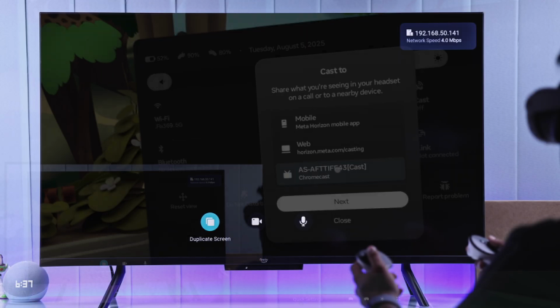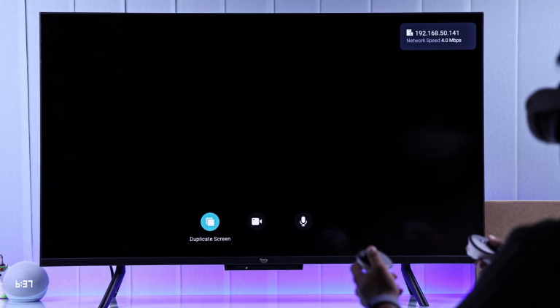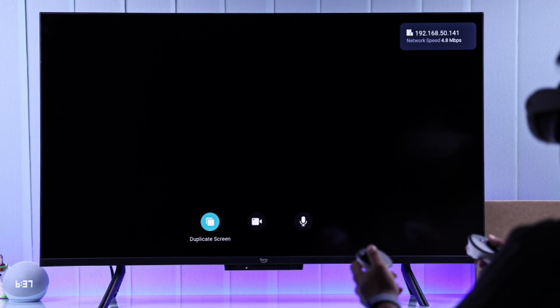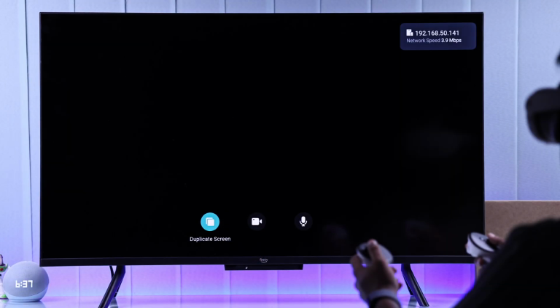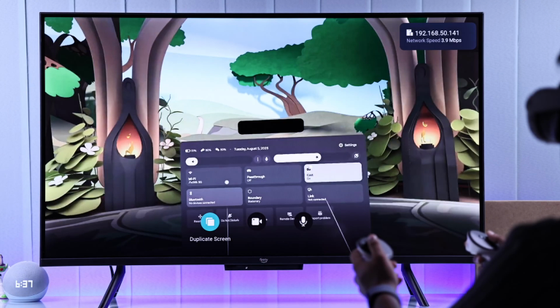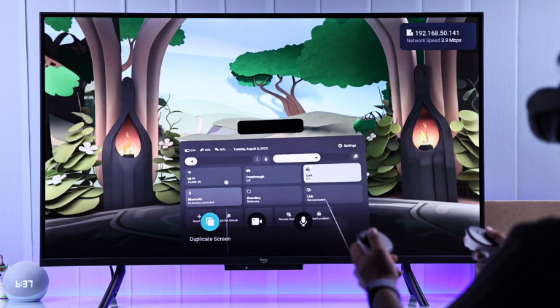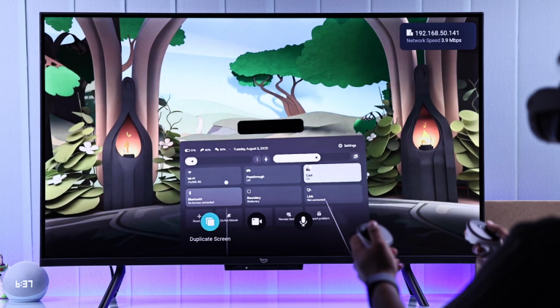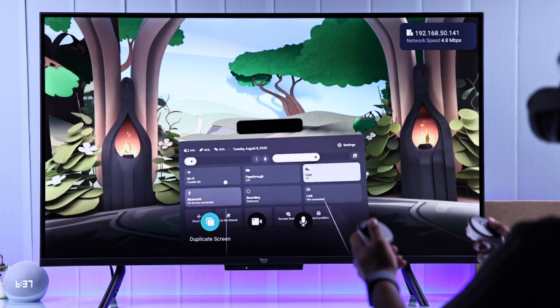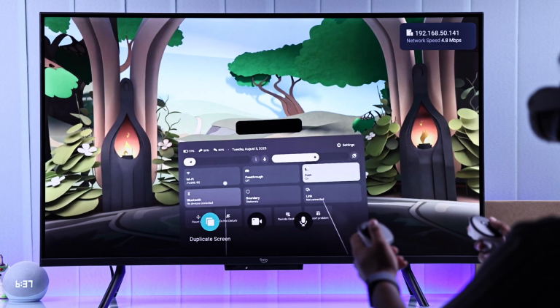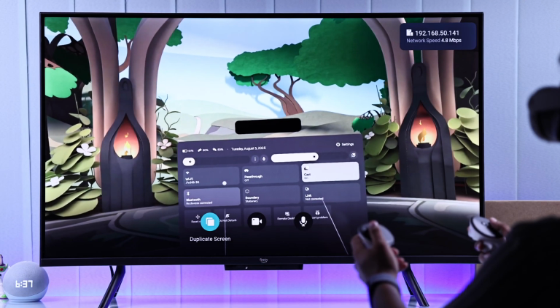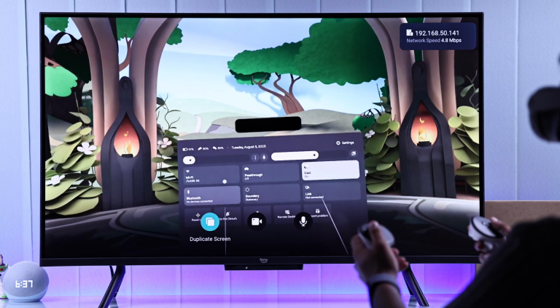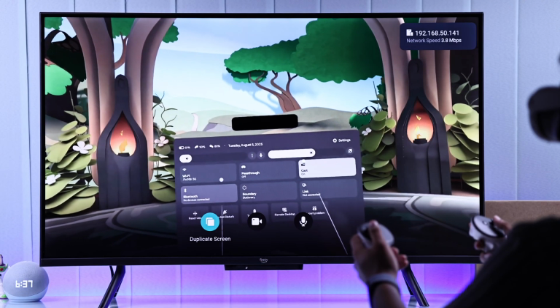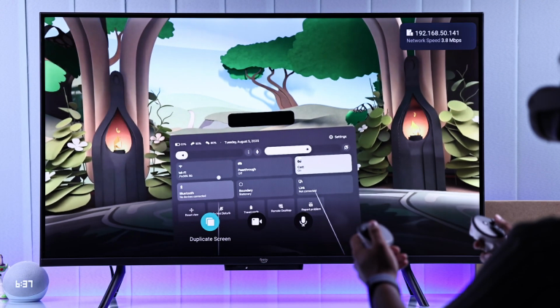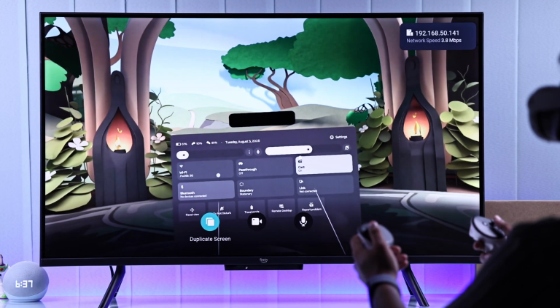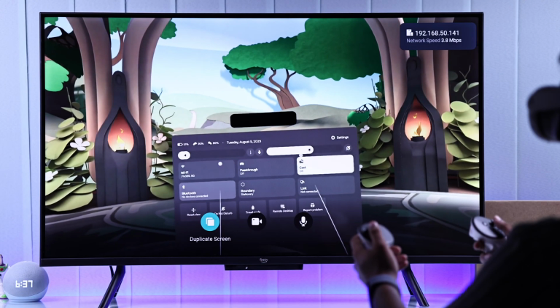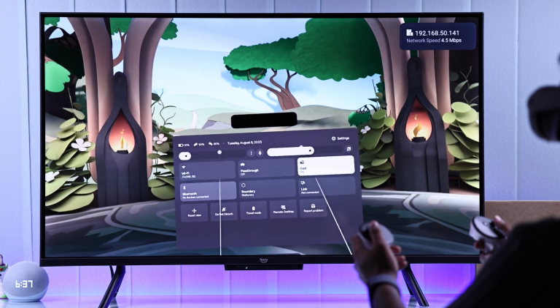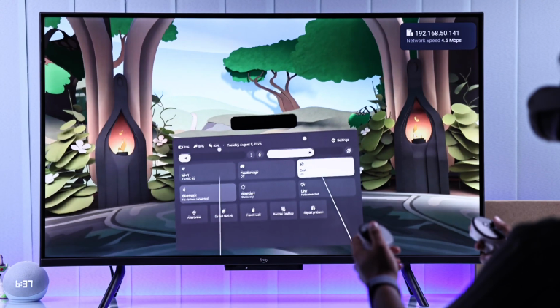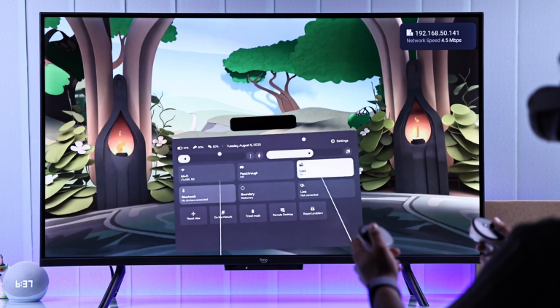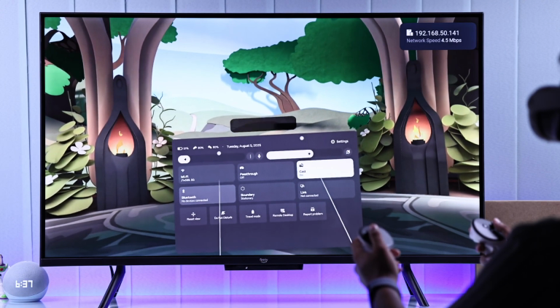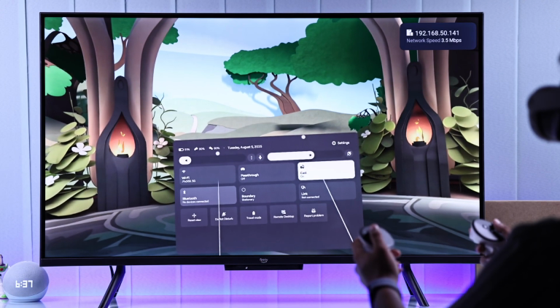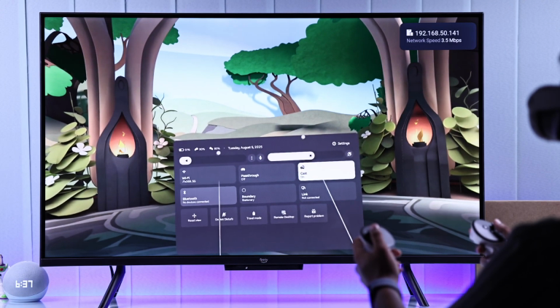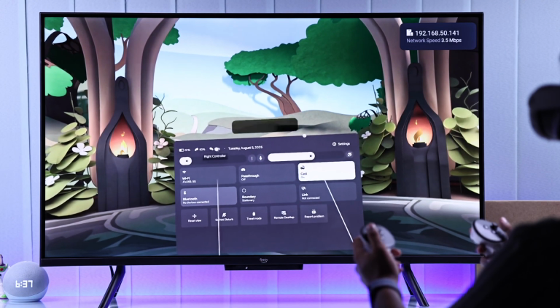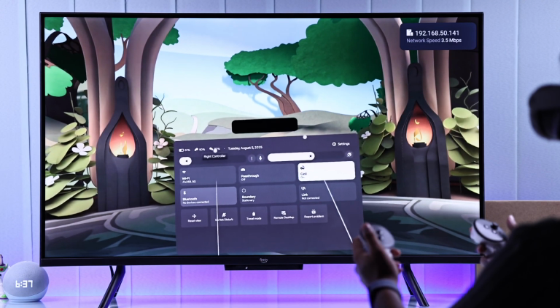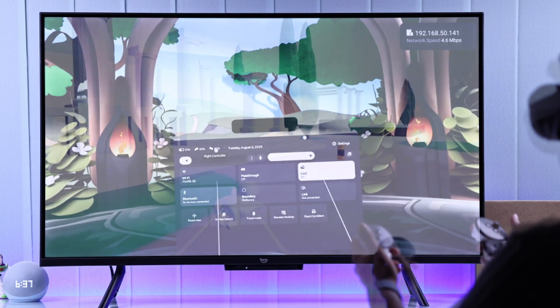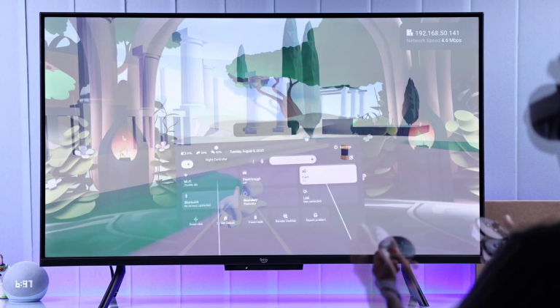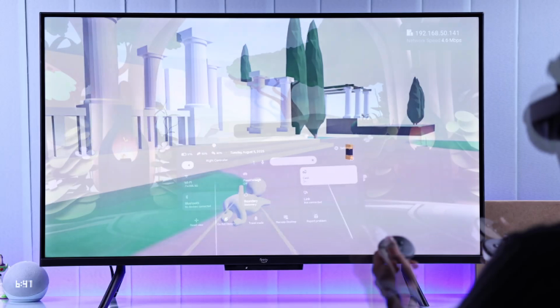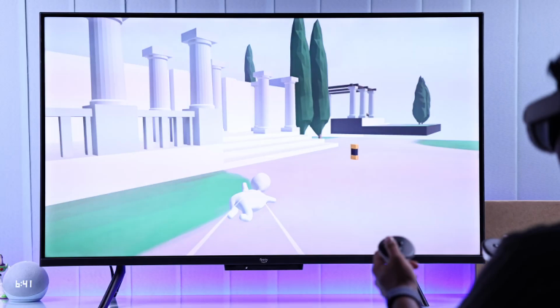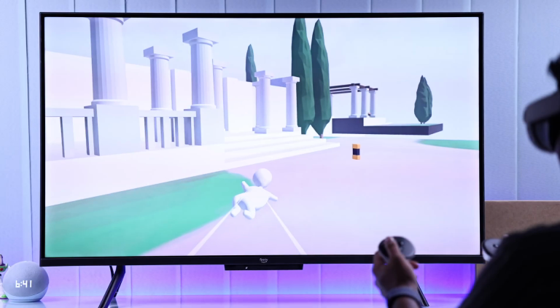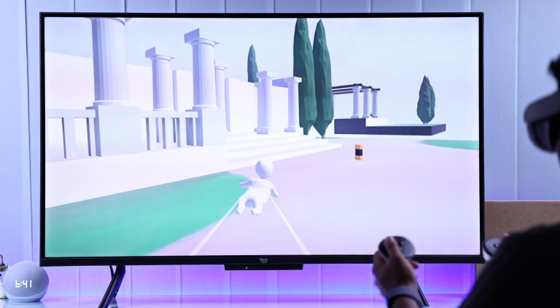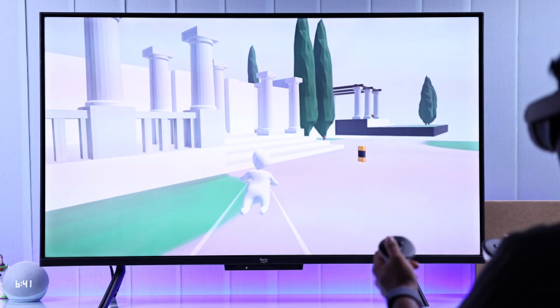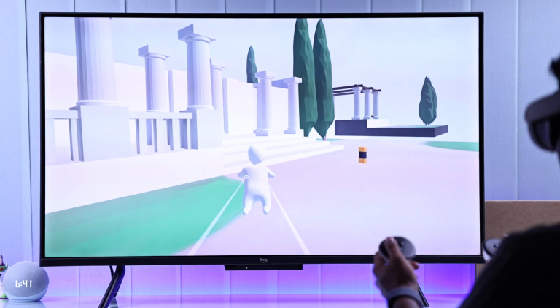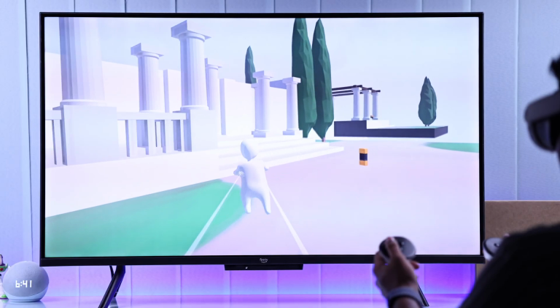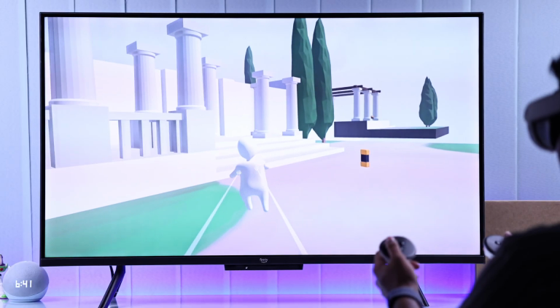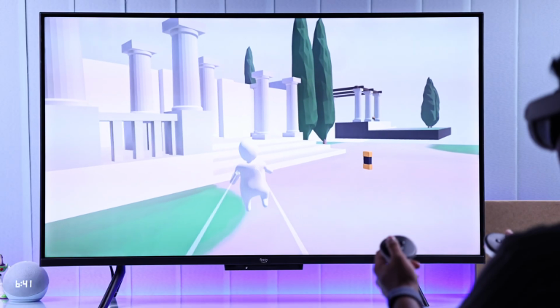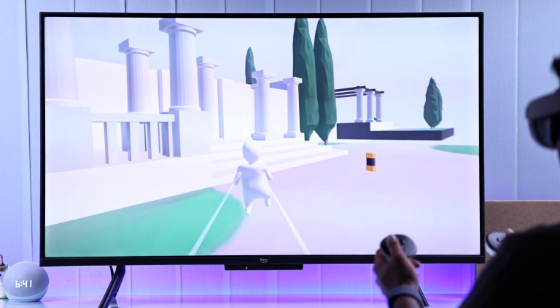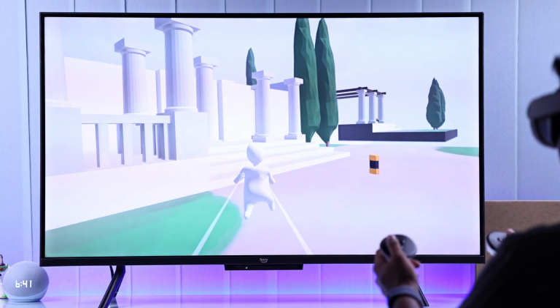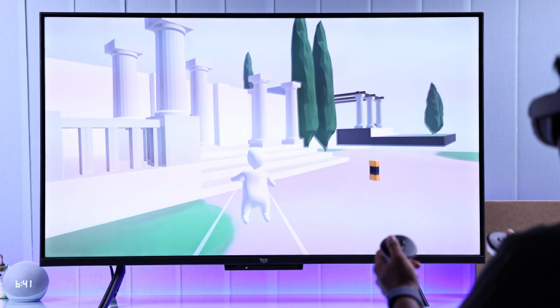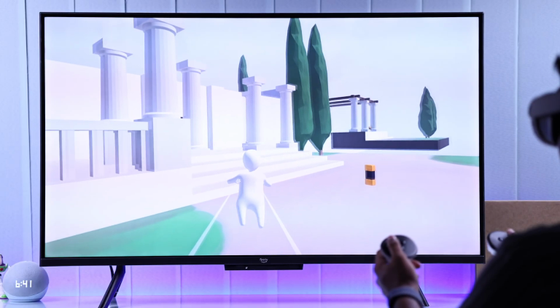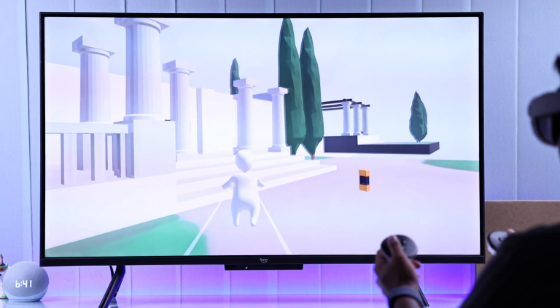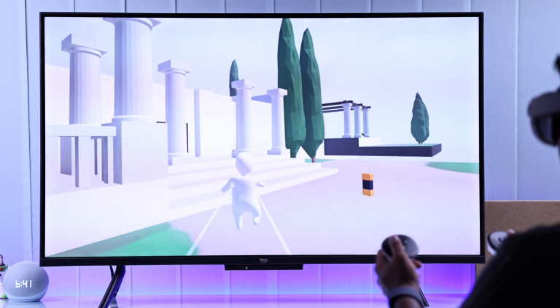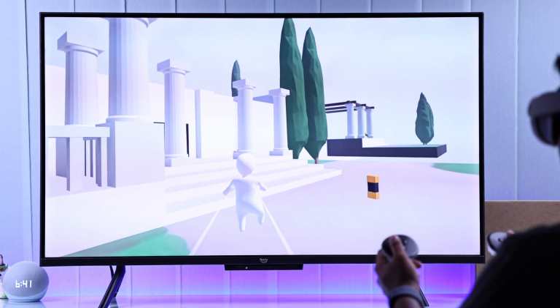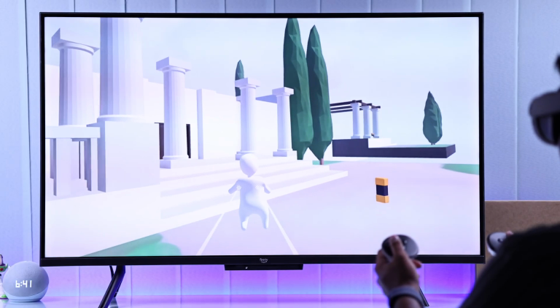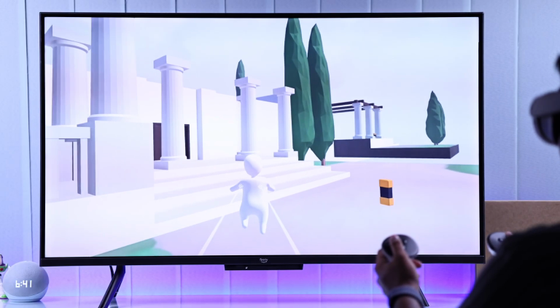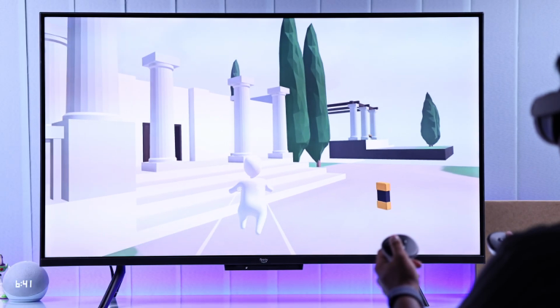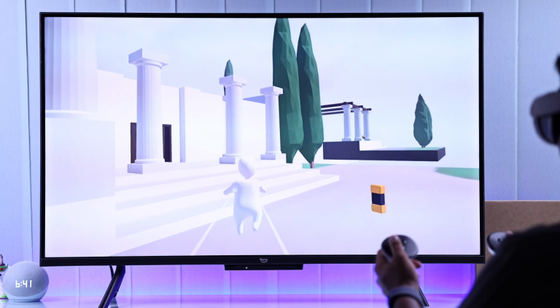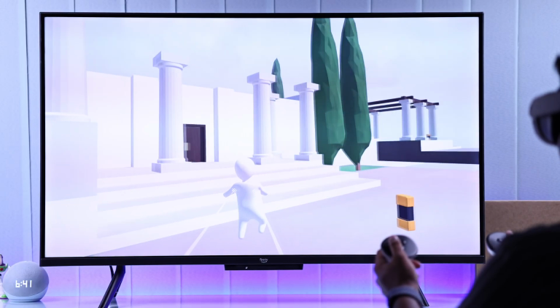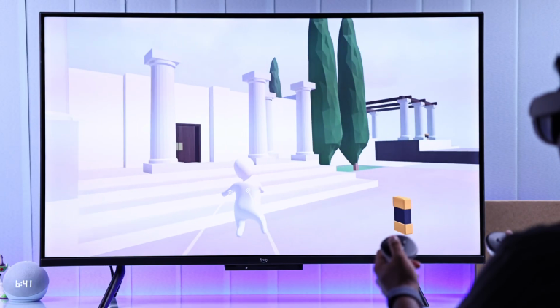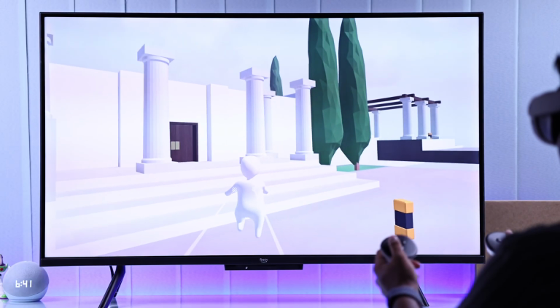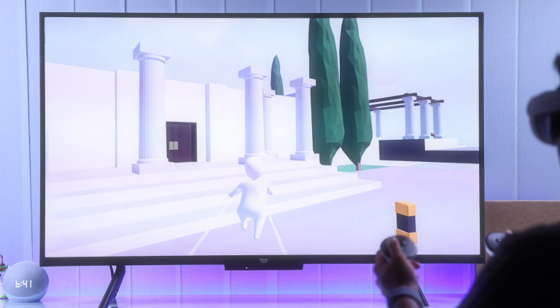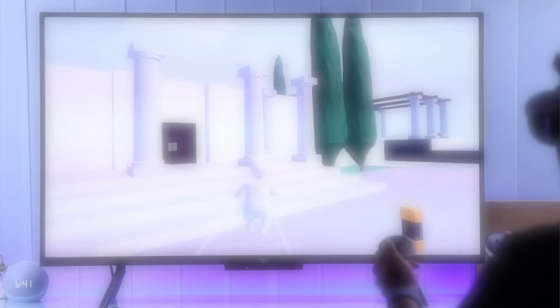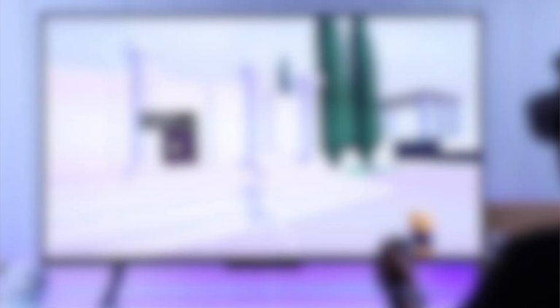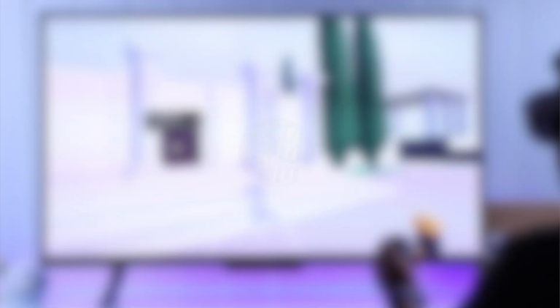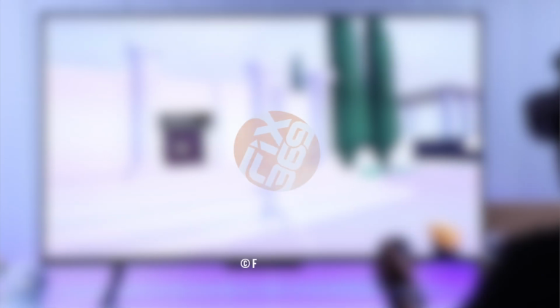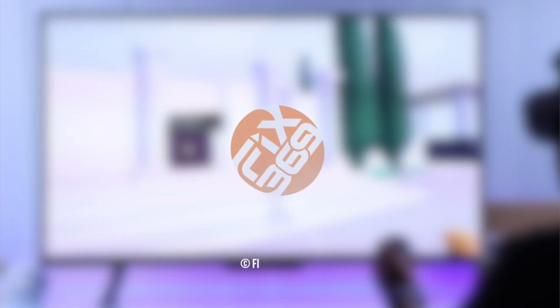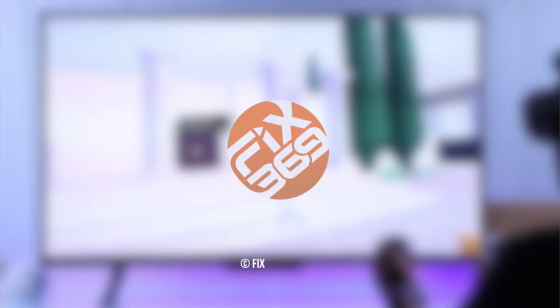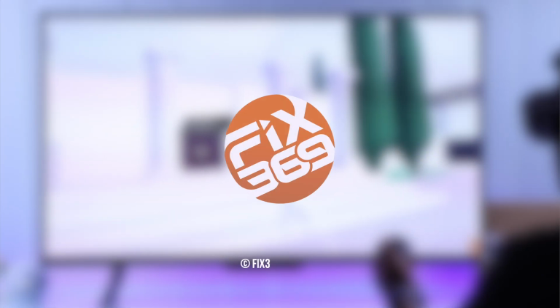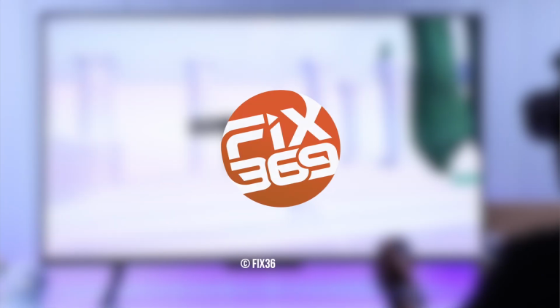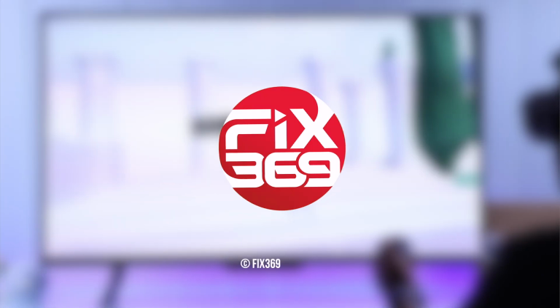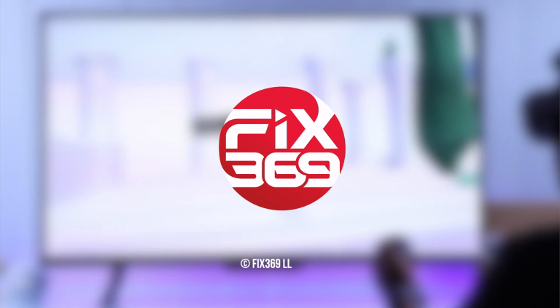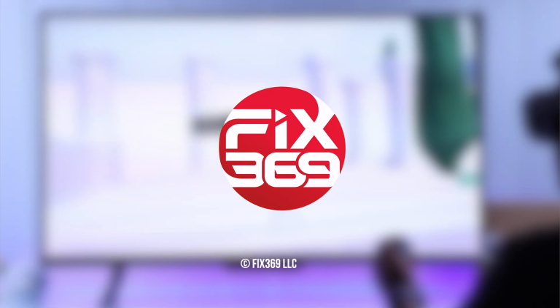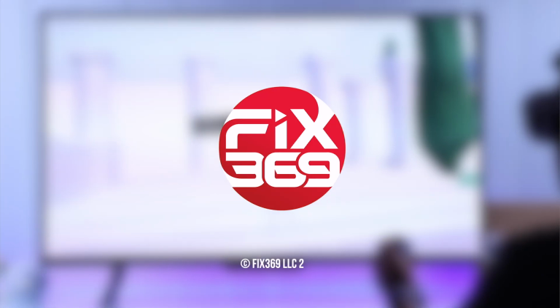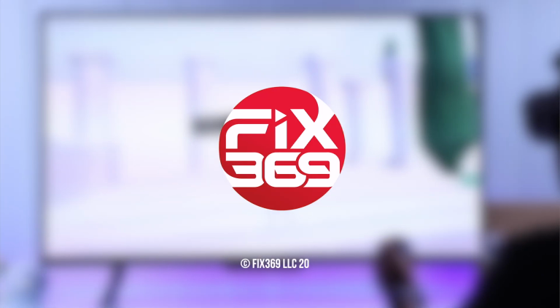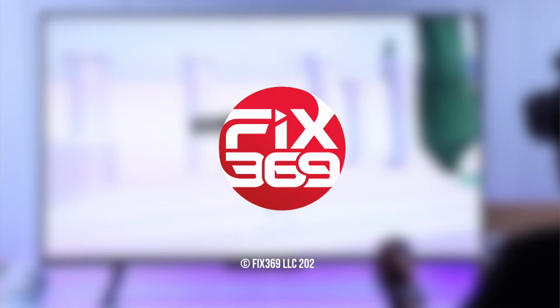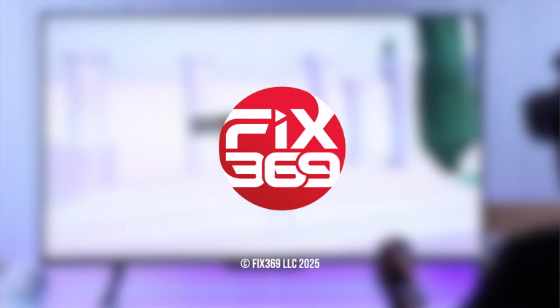Voila! Now everyone will be able to see whatever you are seeing on your MetaQuest on your Fire TV screen. Hope this works smoothly for you. Enjoy!